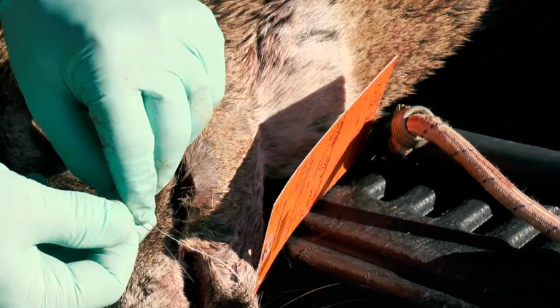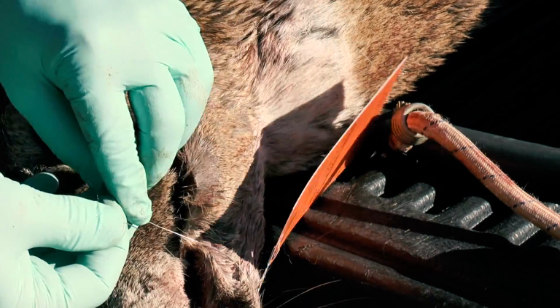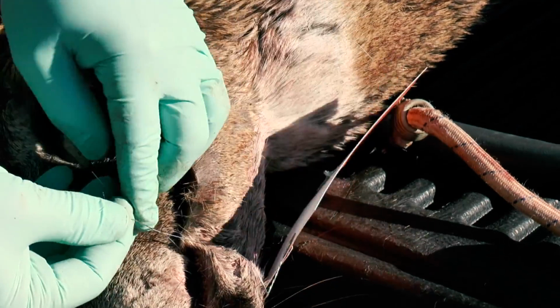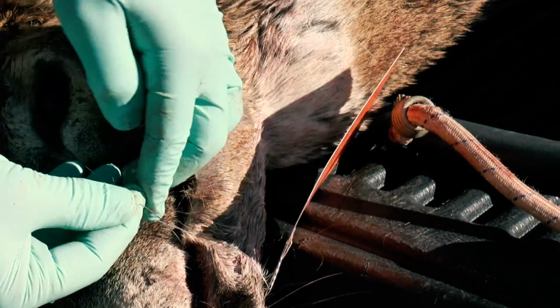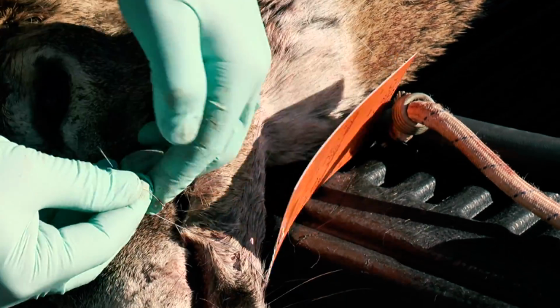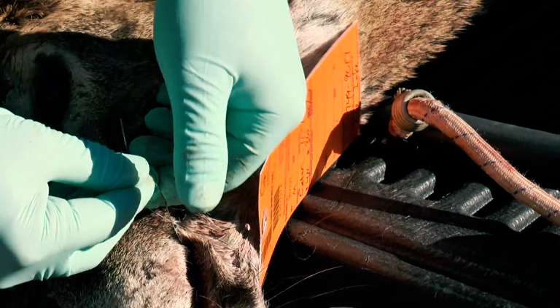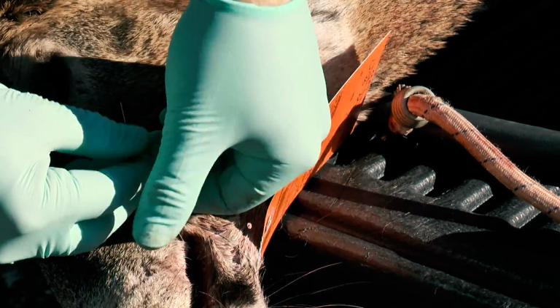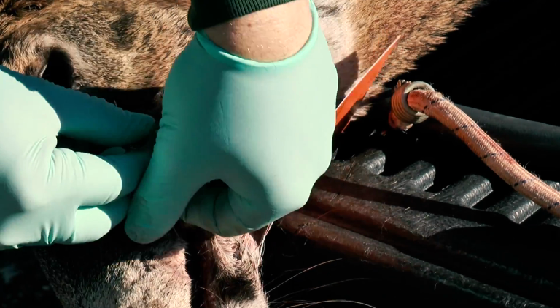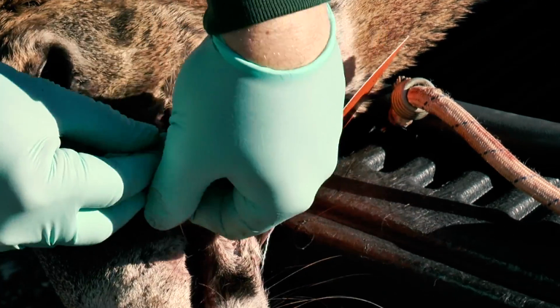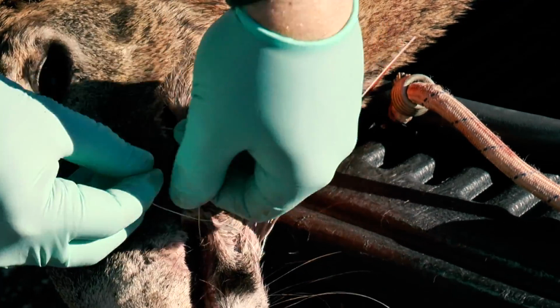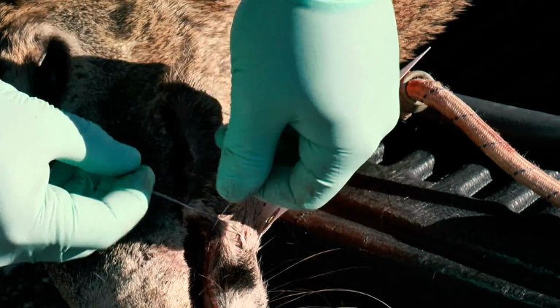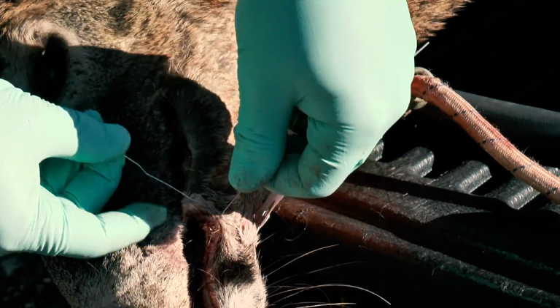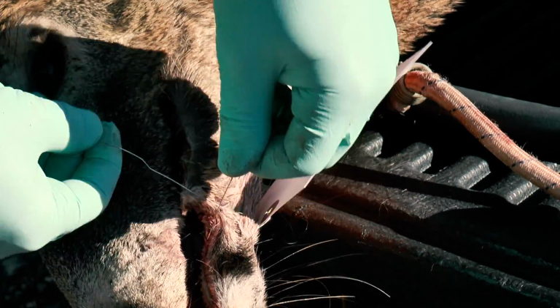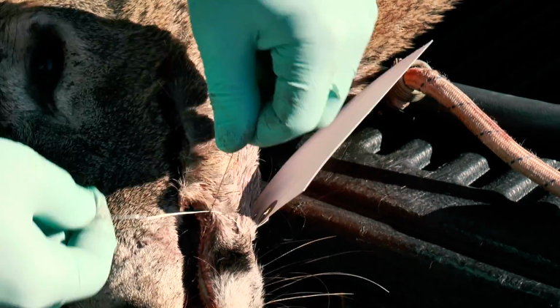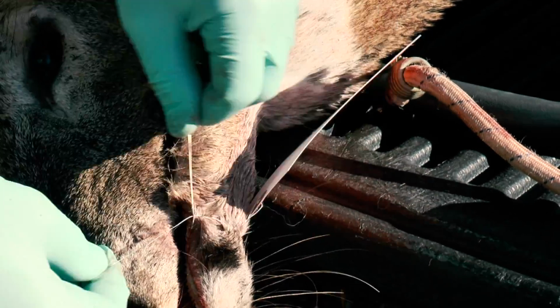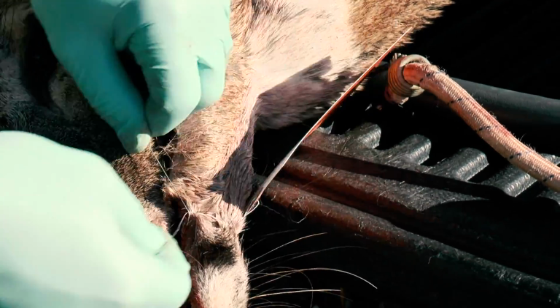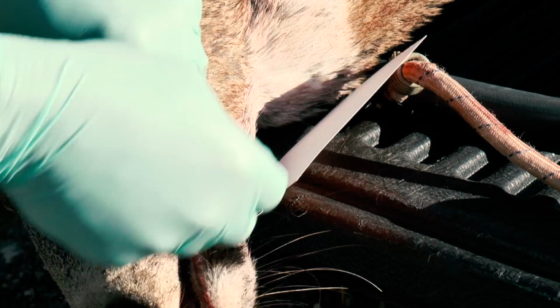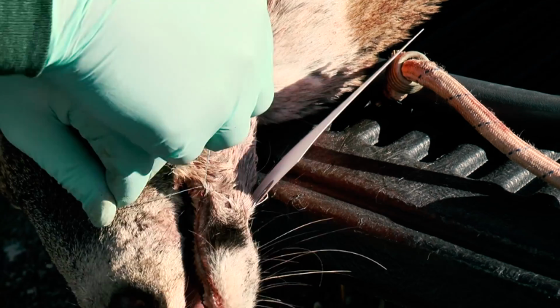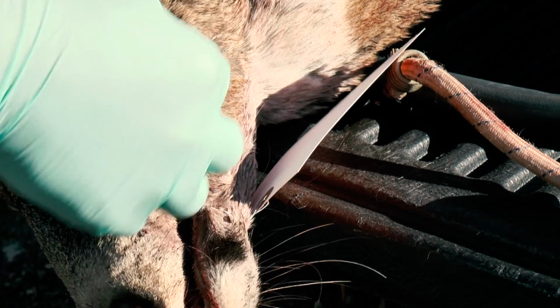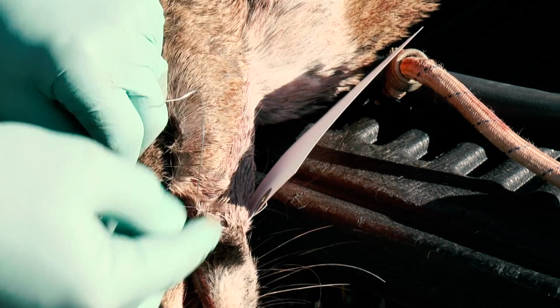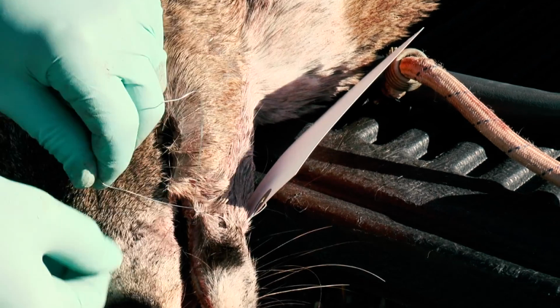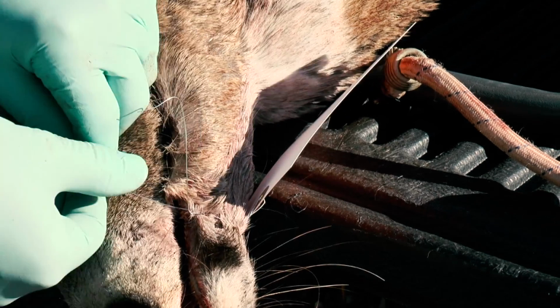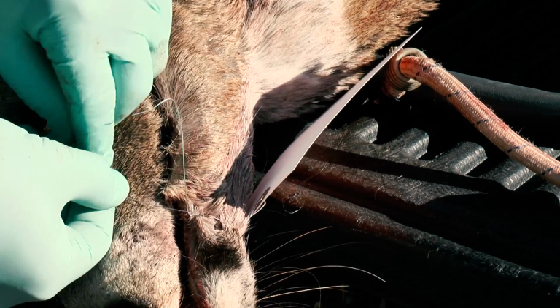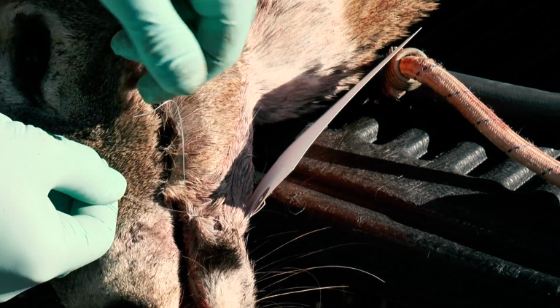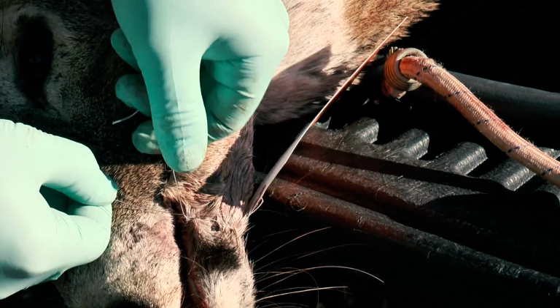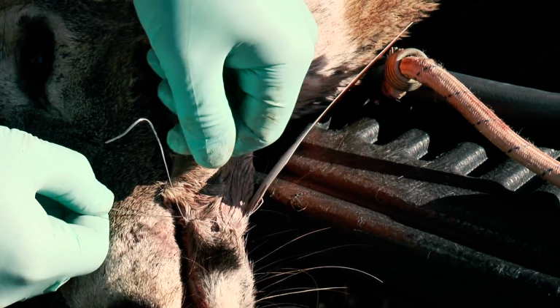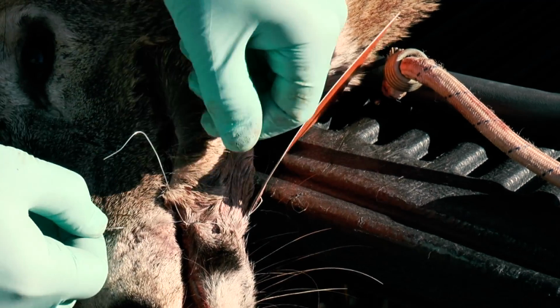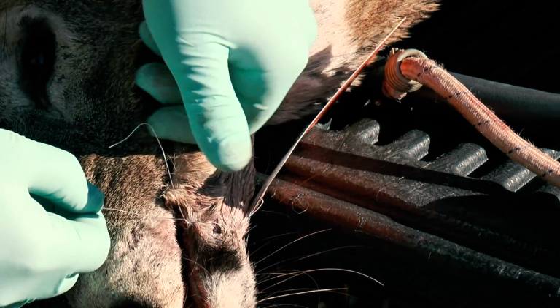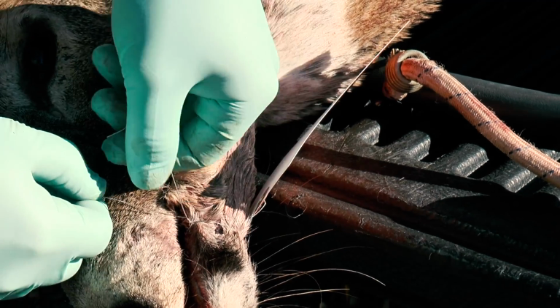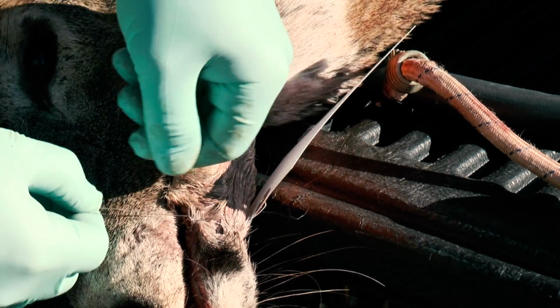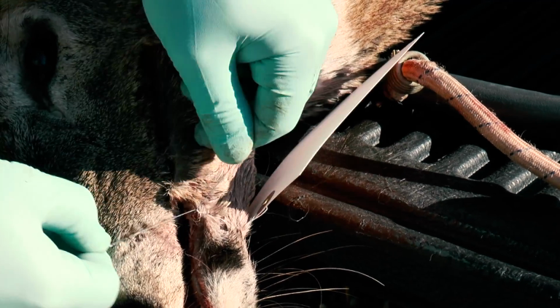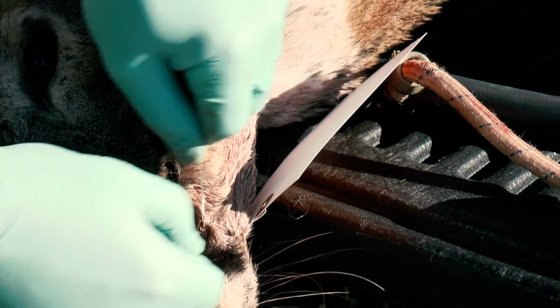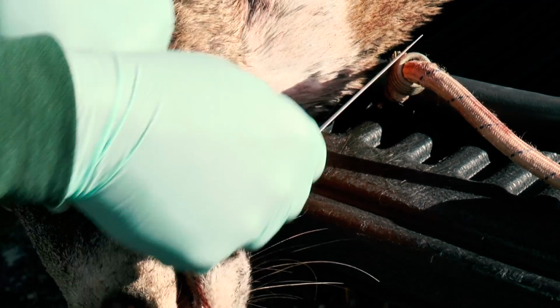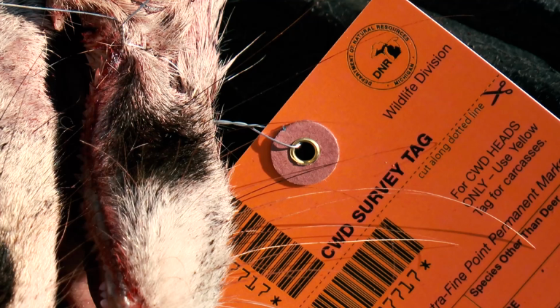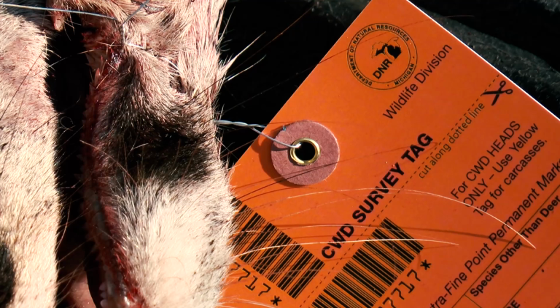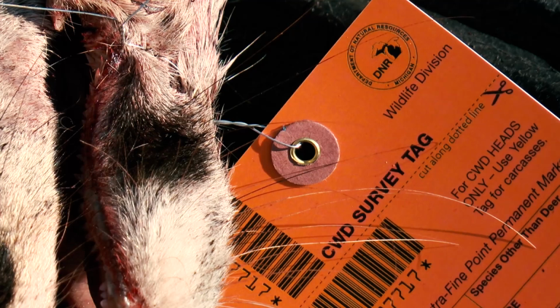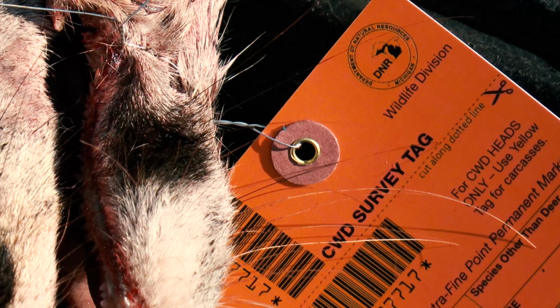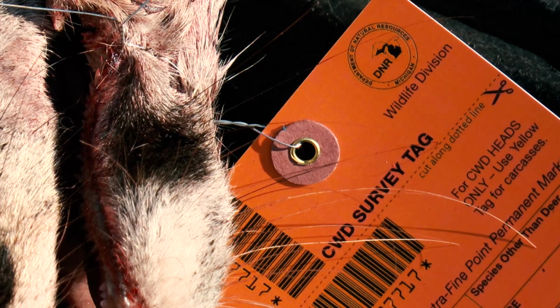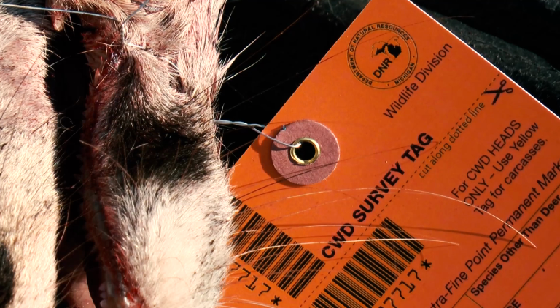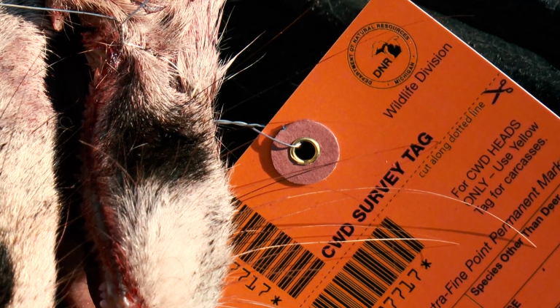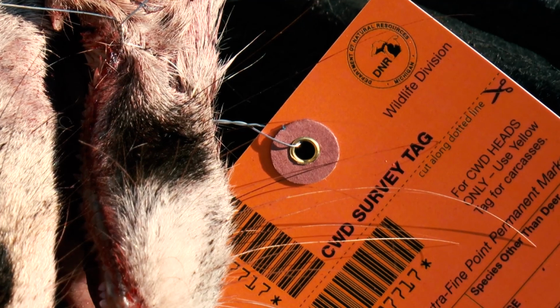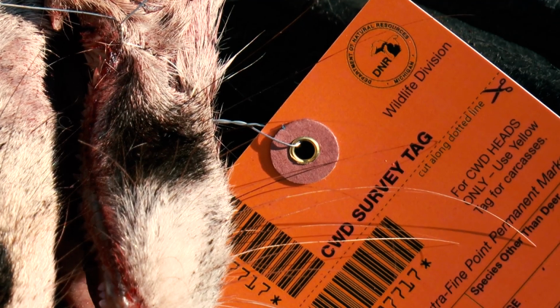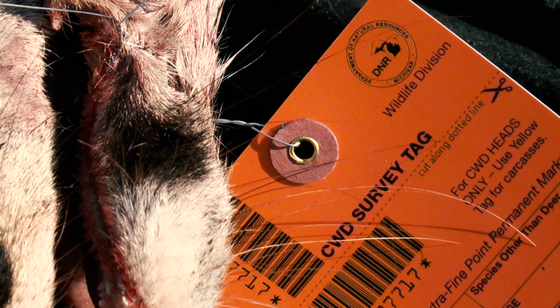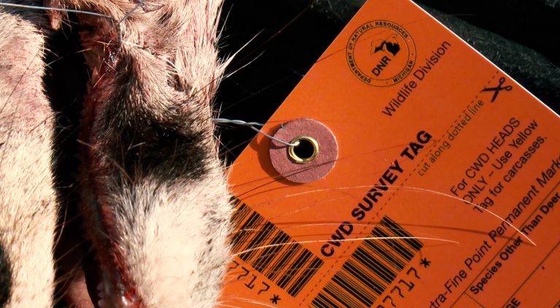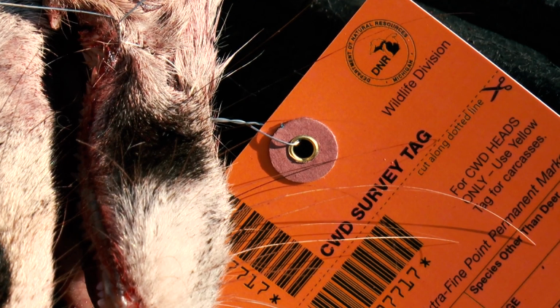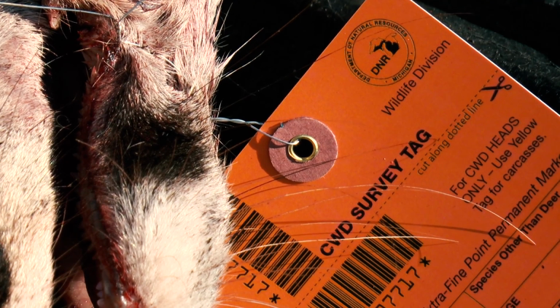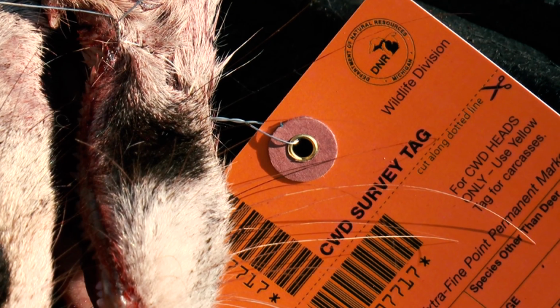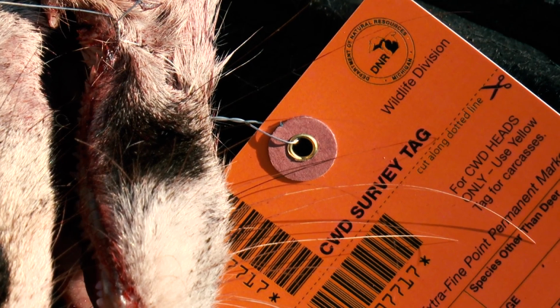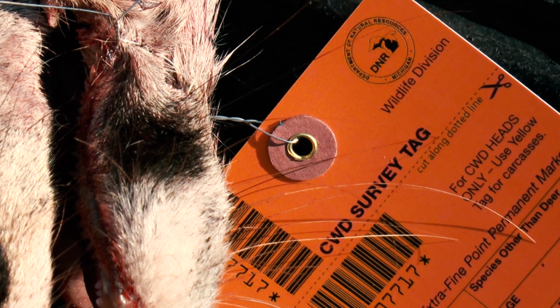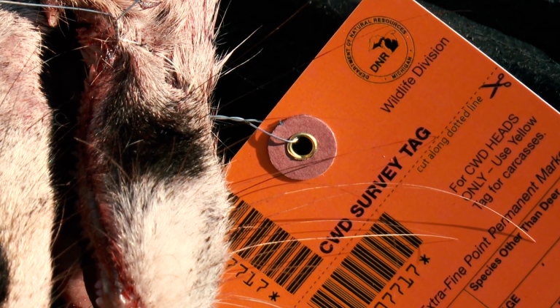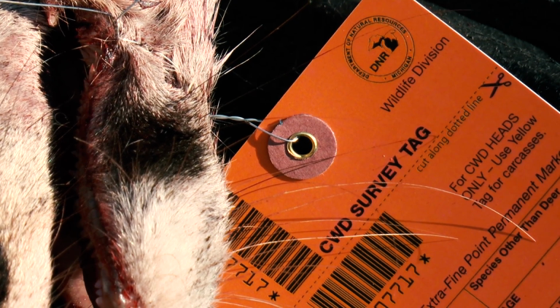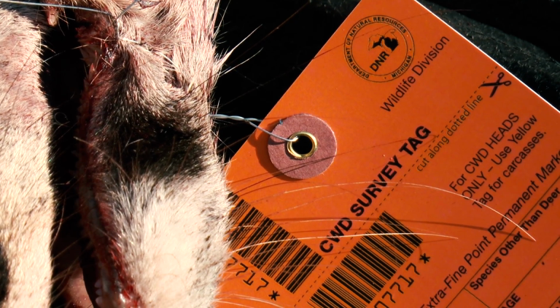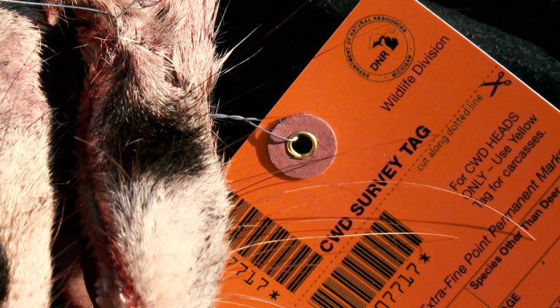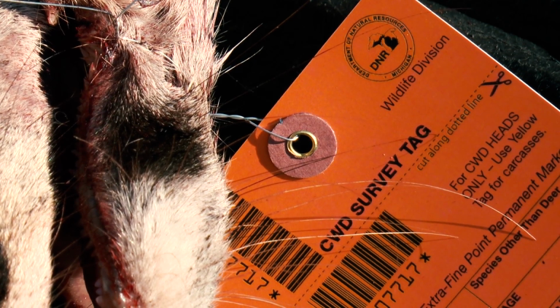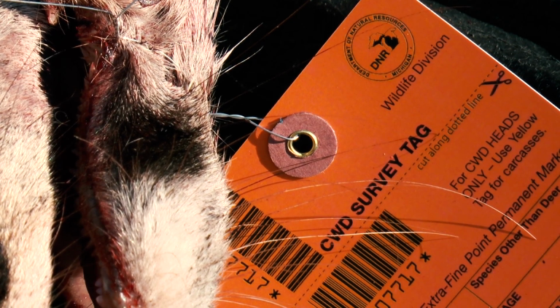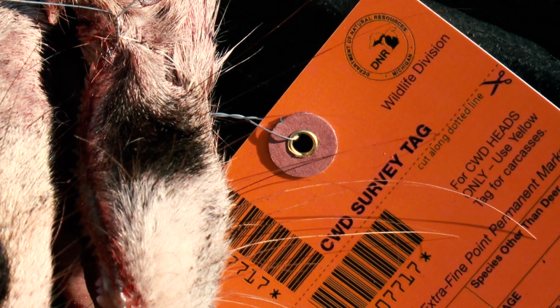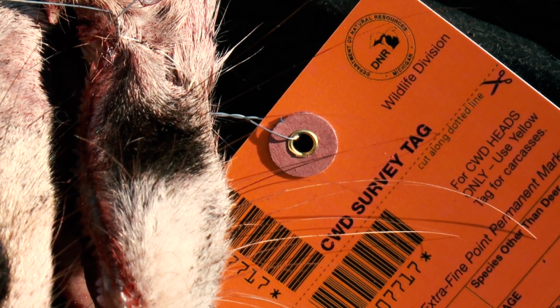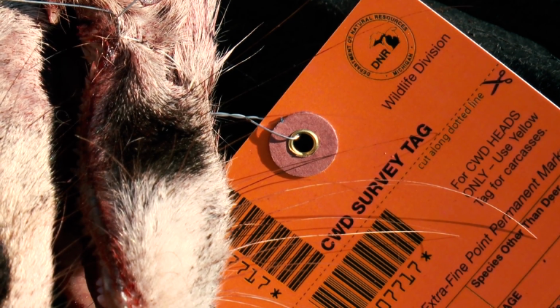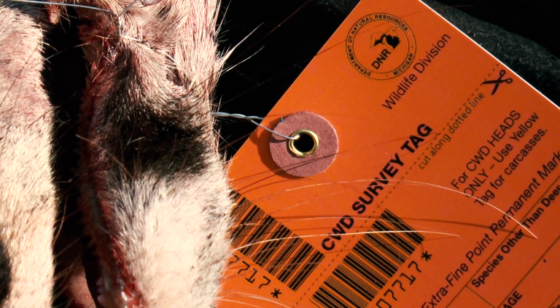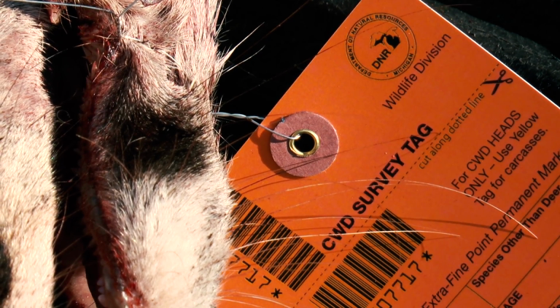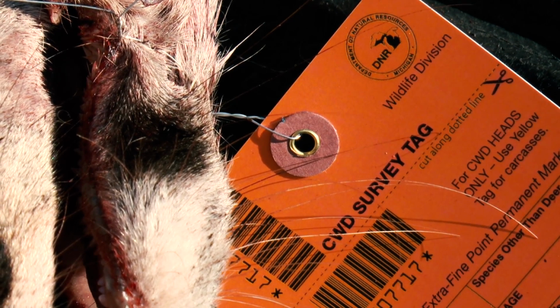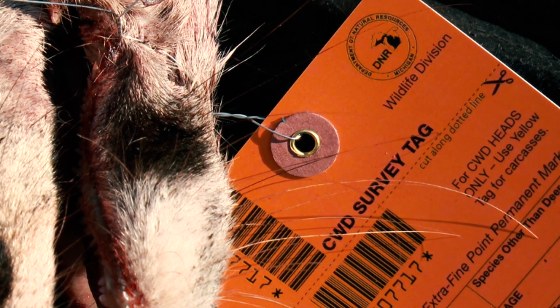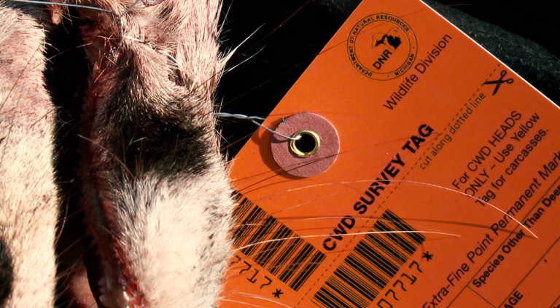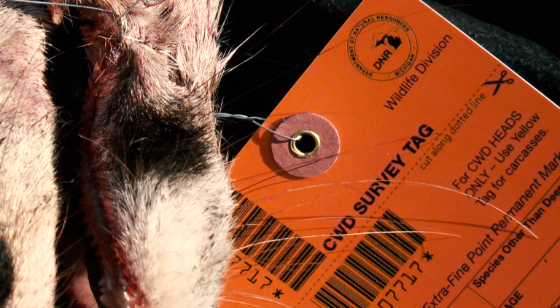In most cases, the head will then be collected, tagged, and sent to the disease lab where they will be tested for CWD.